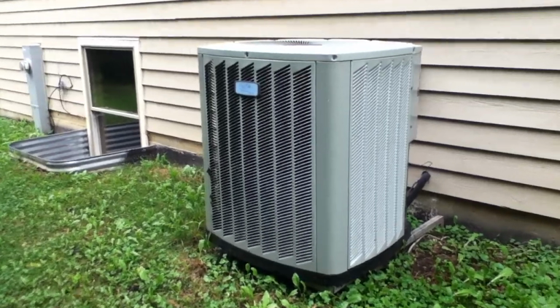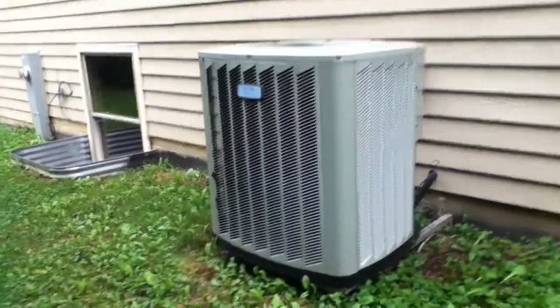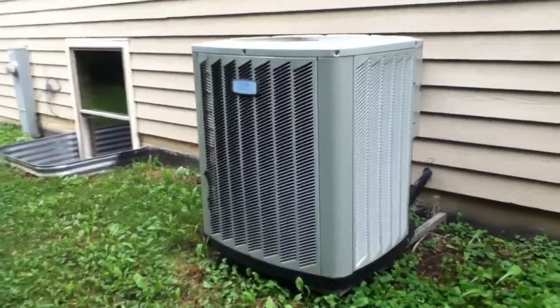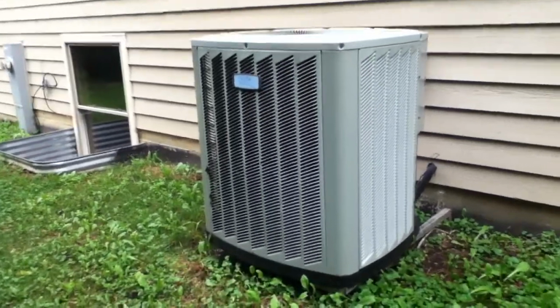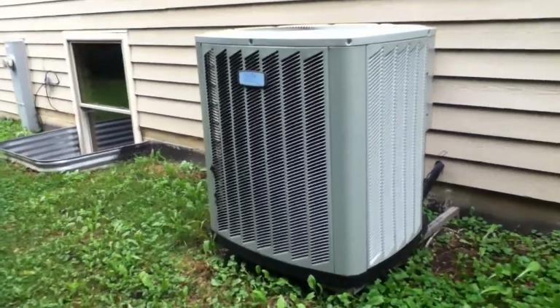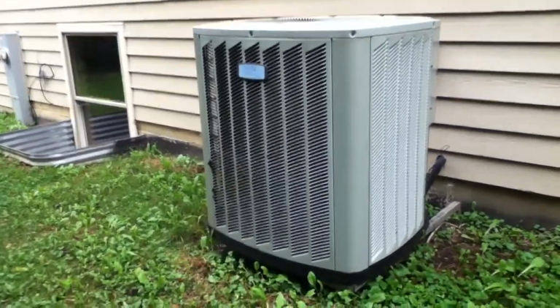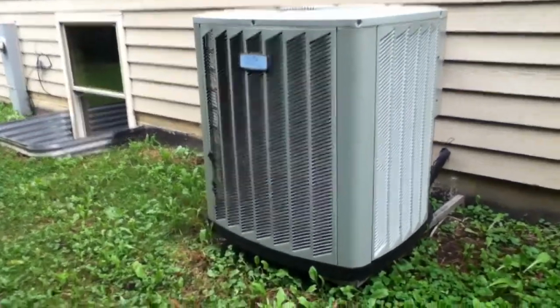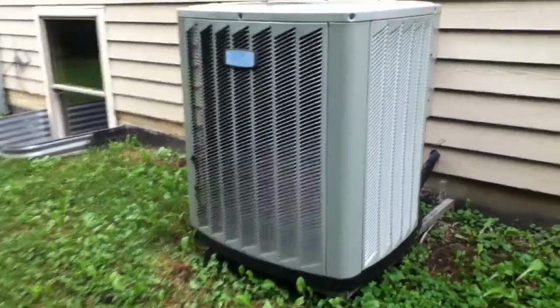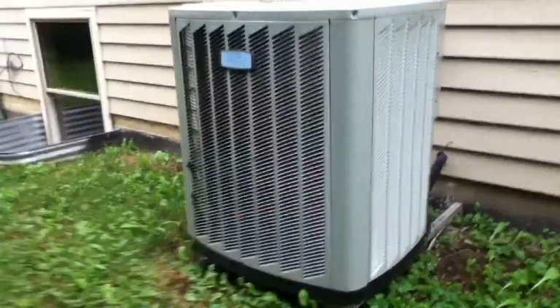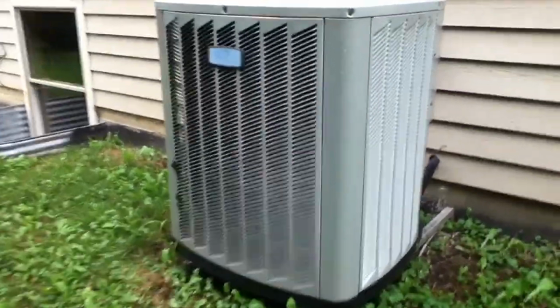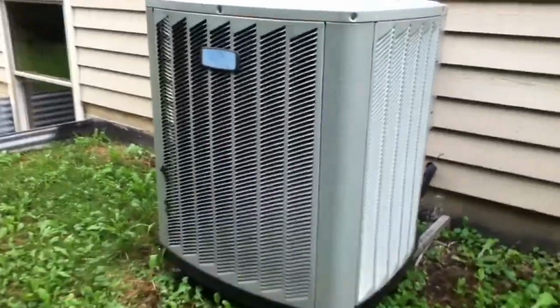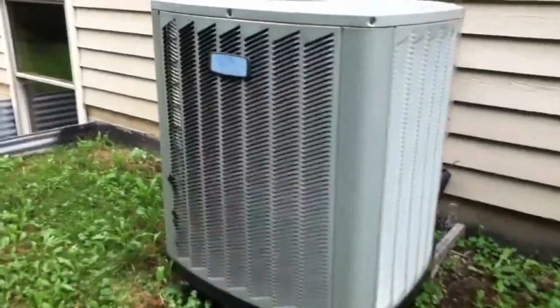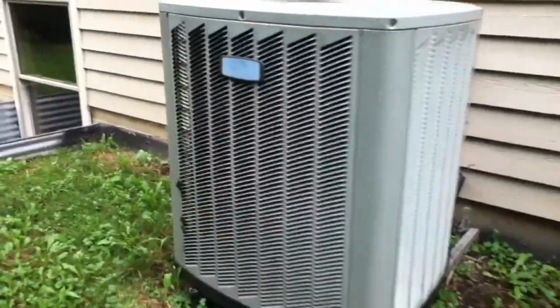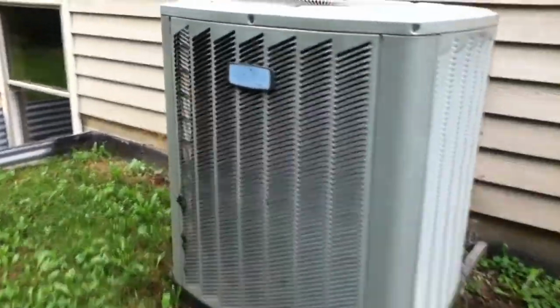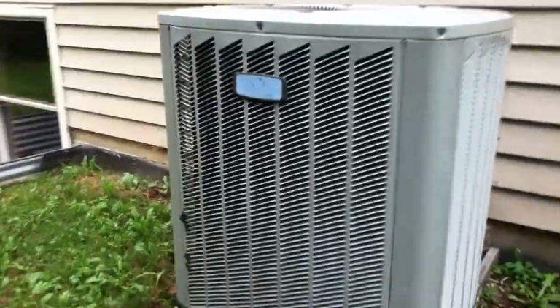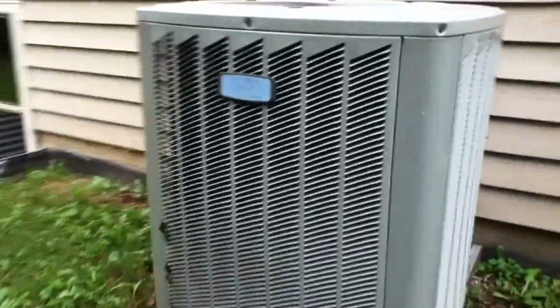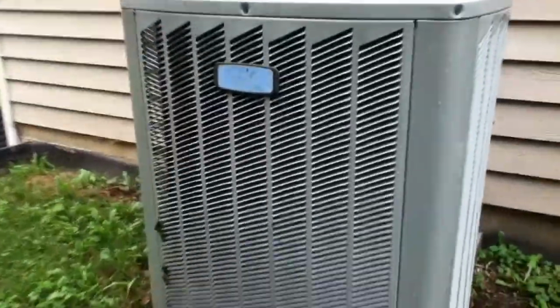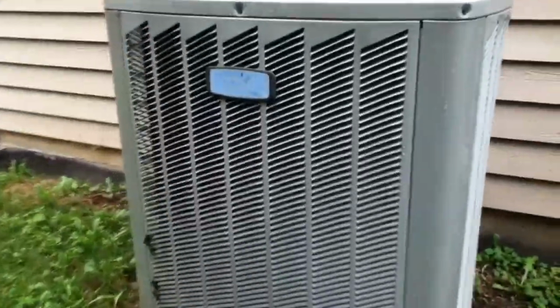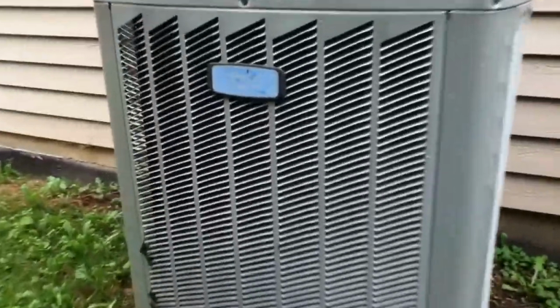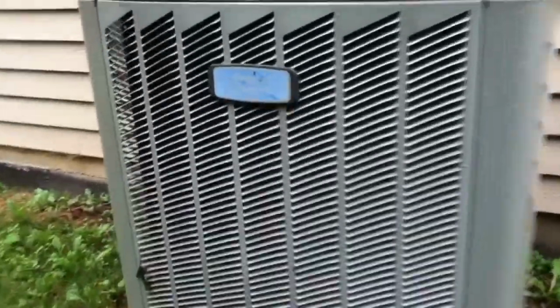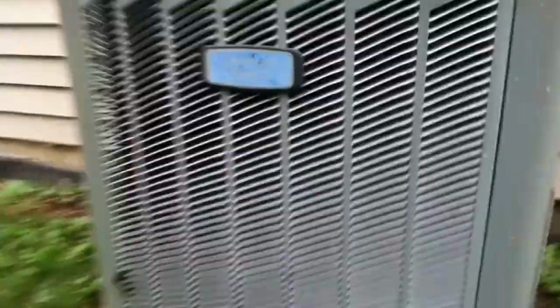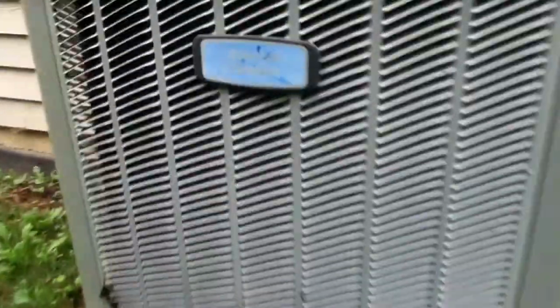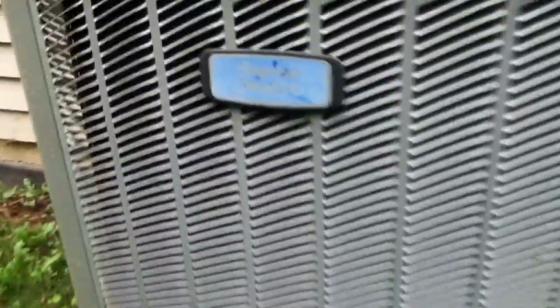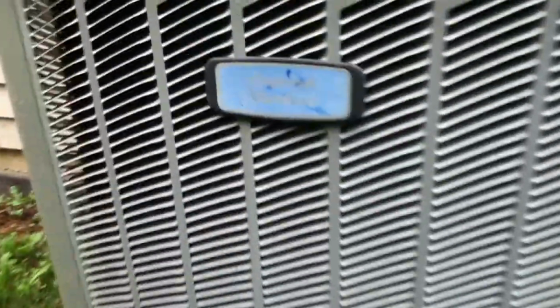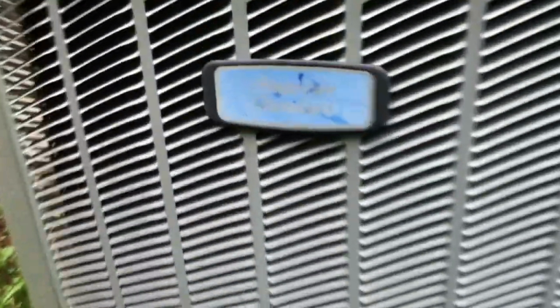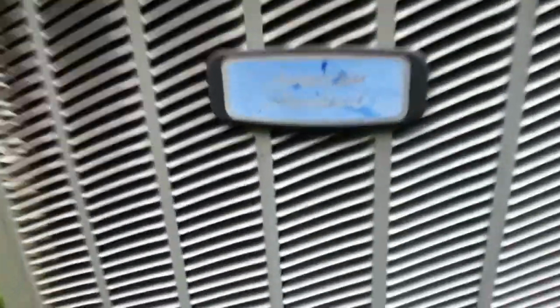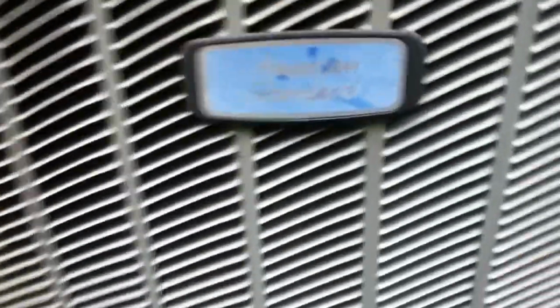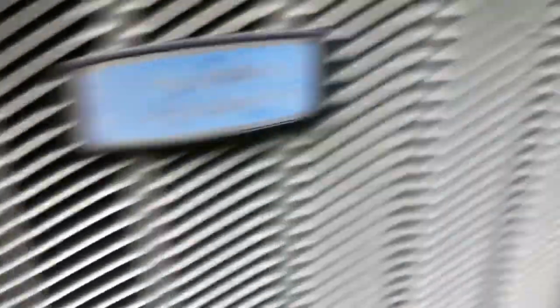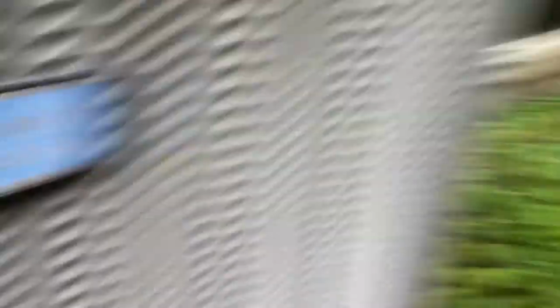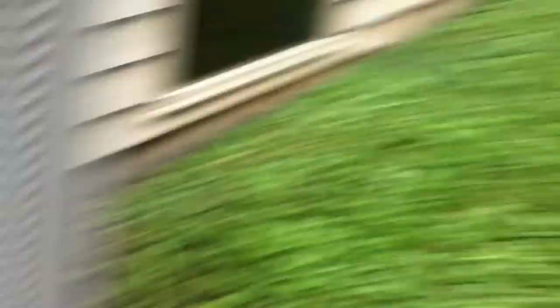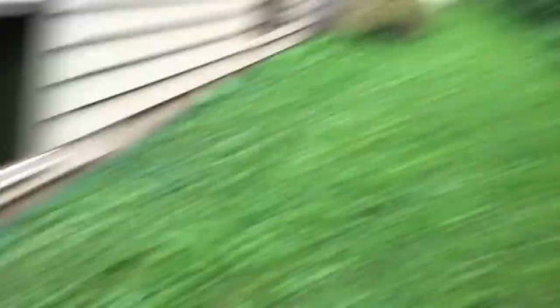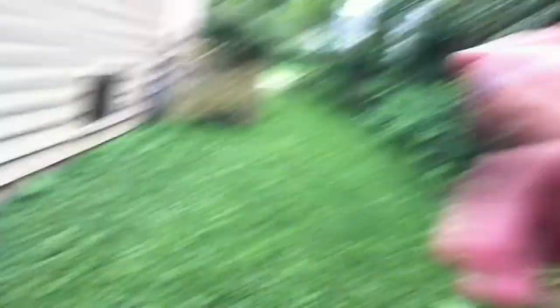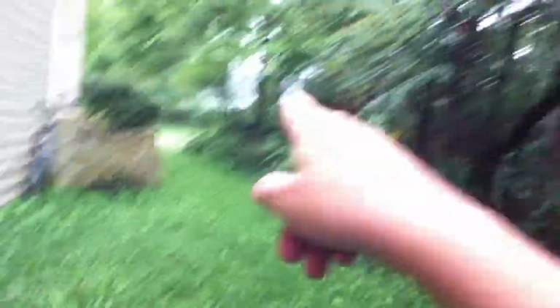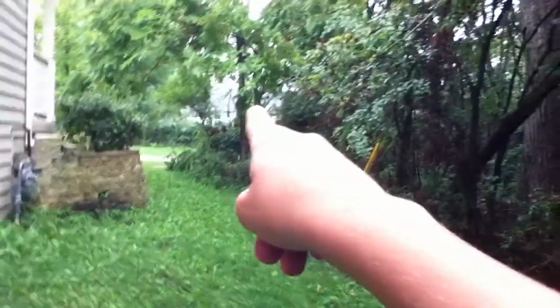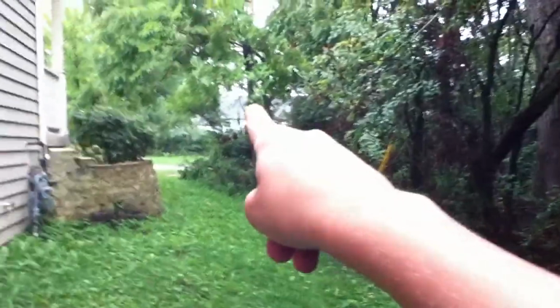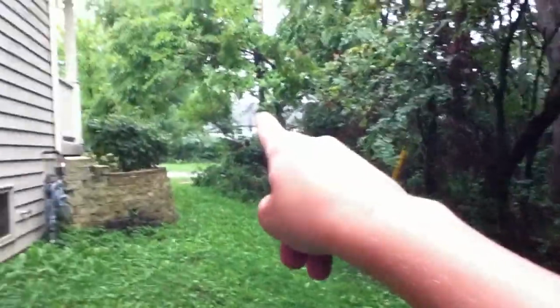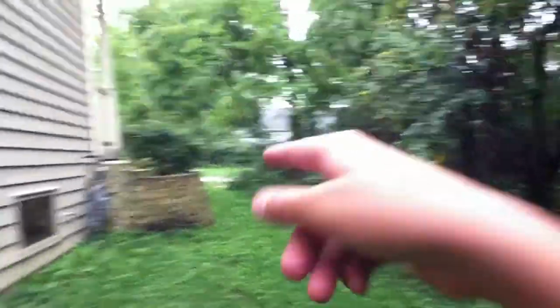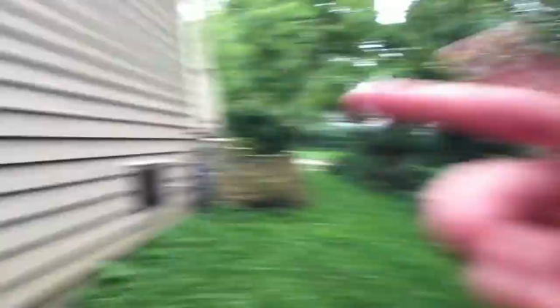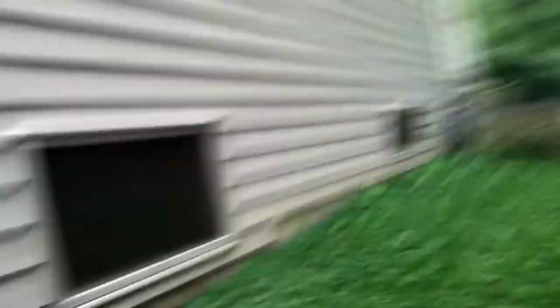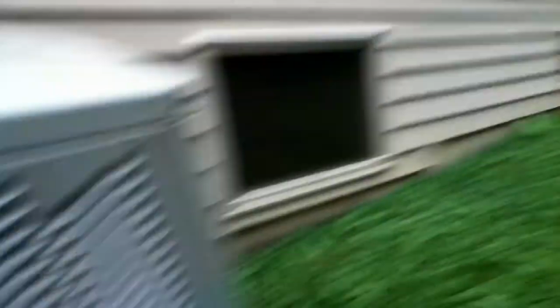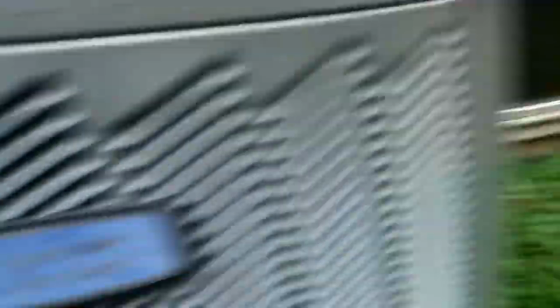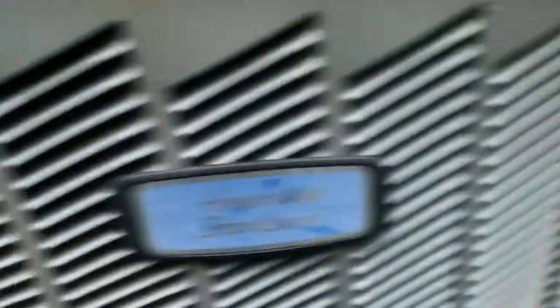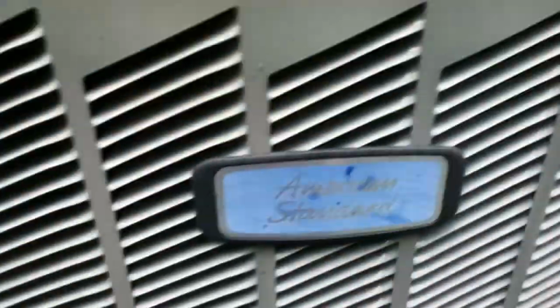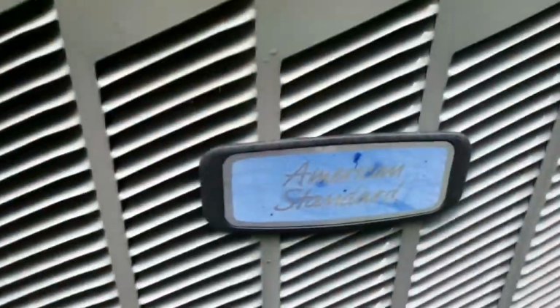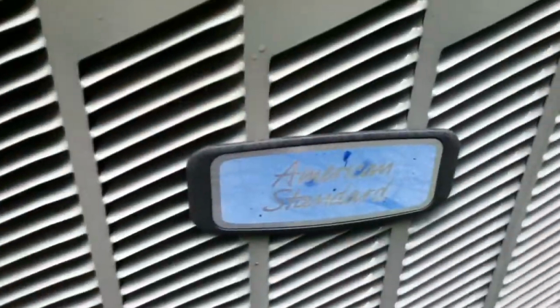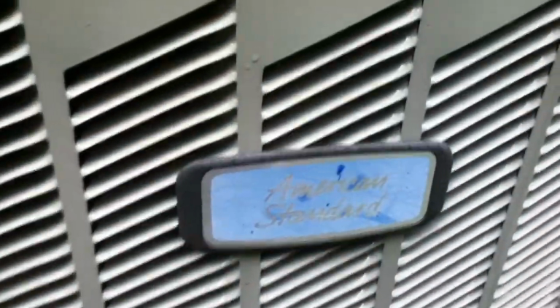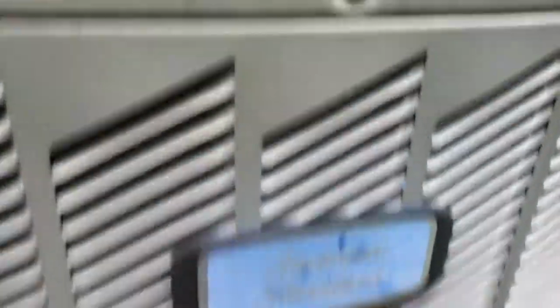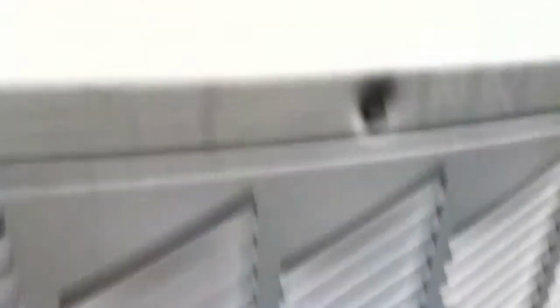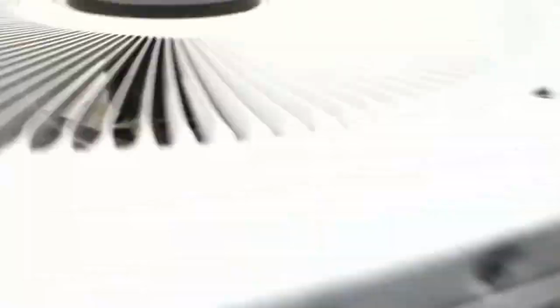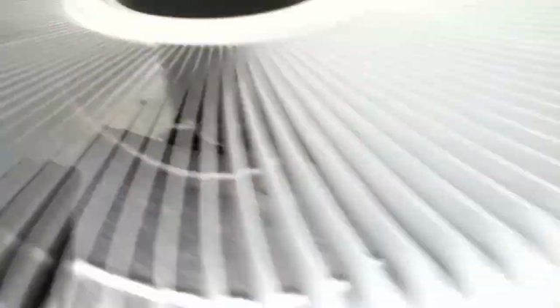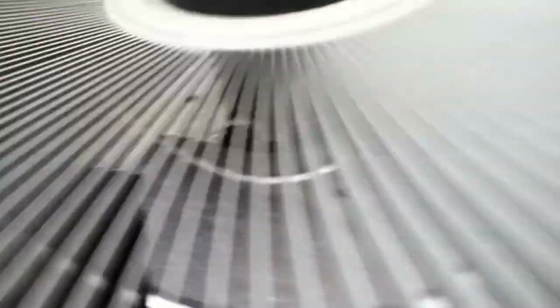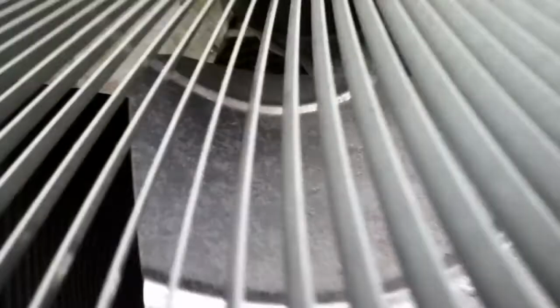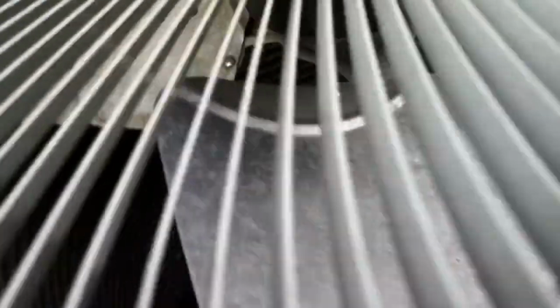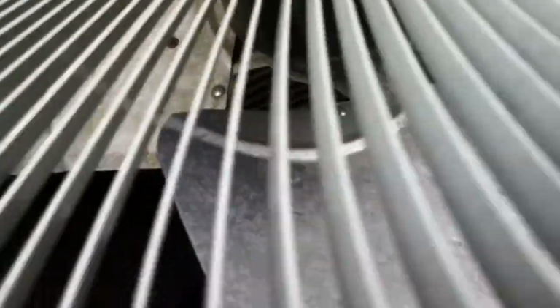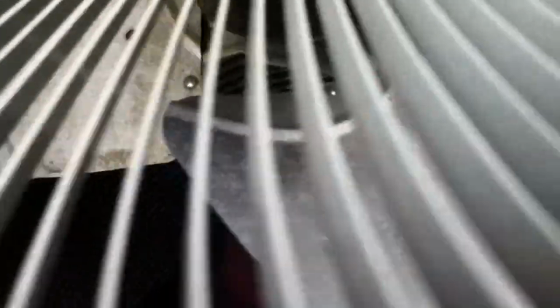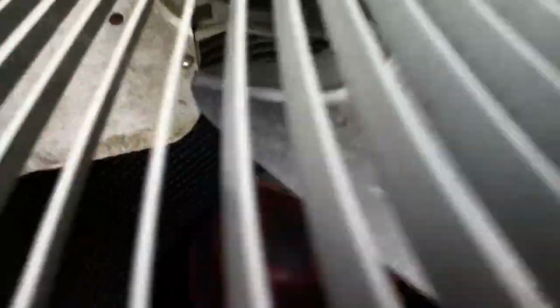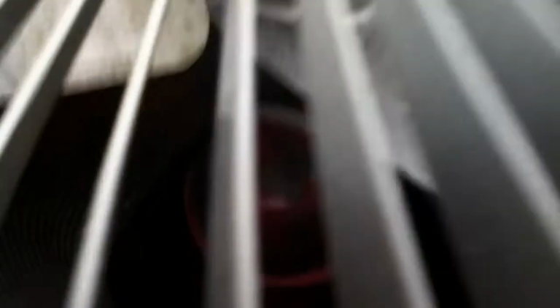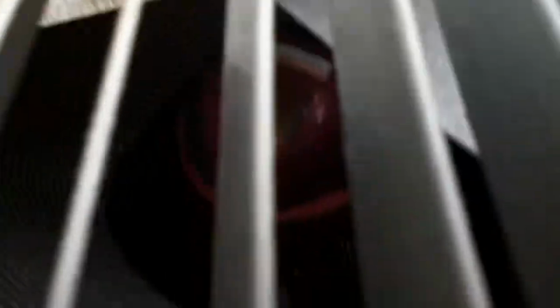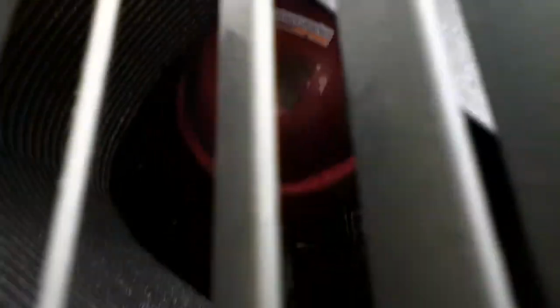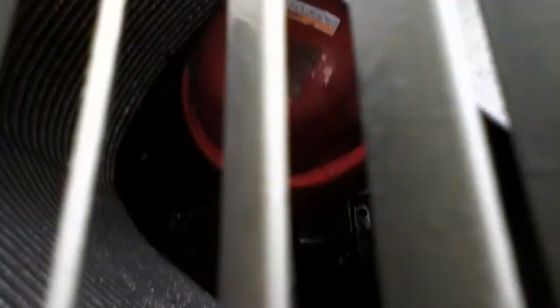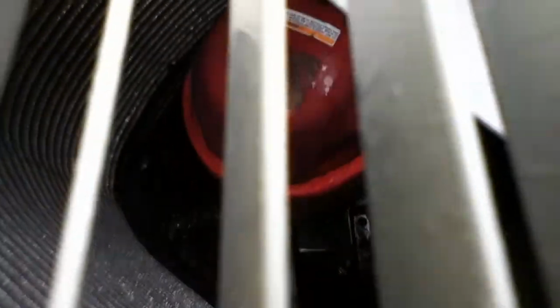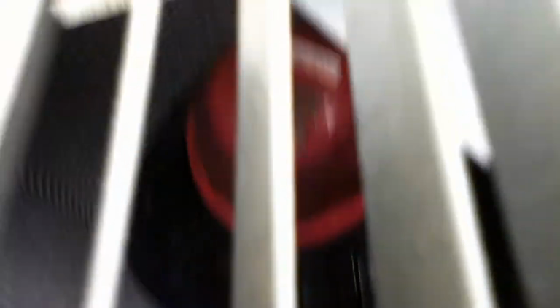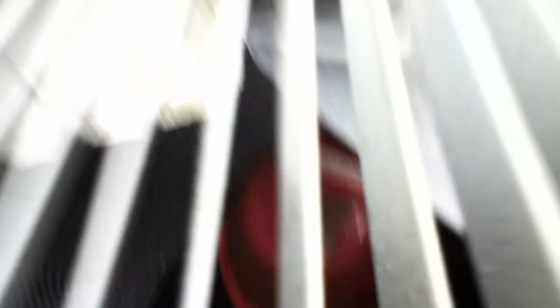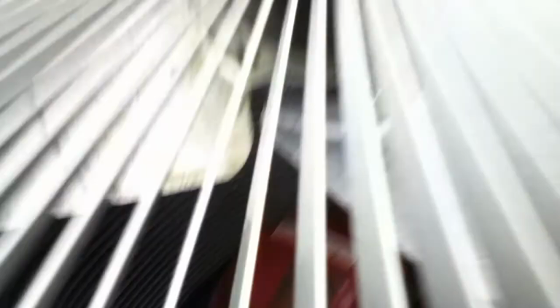Here's an American Standard at a vacant house. There's my friend's house right there. American Standard — it's got a scroll.